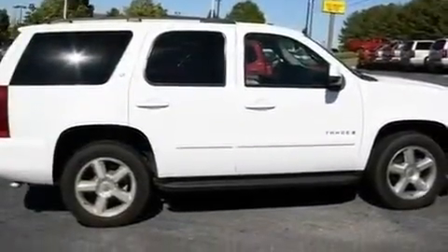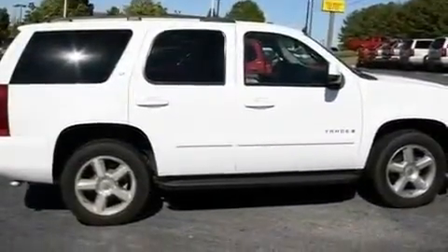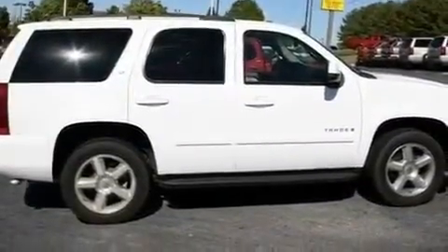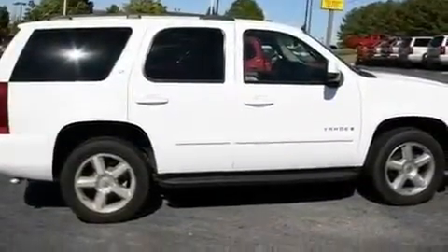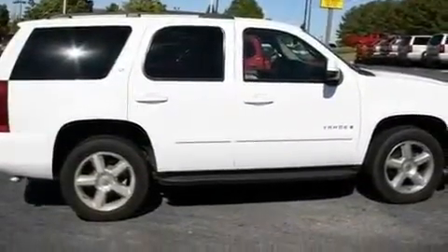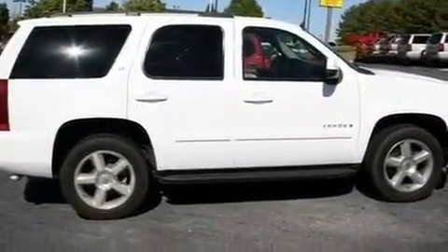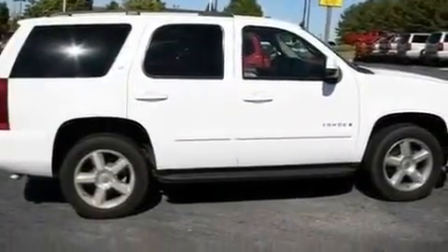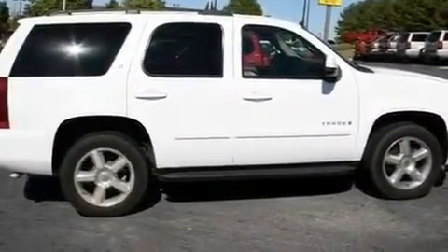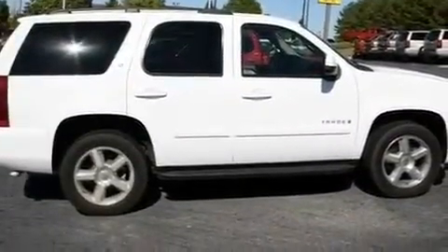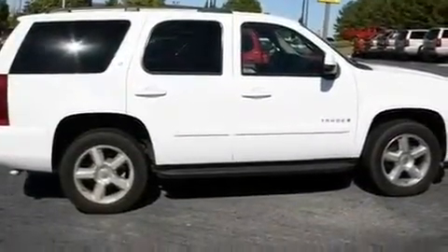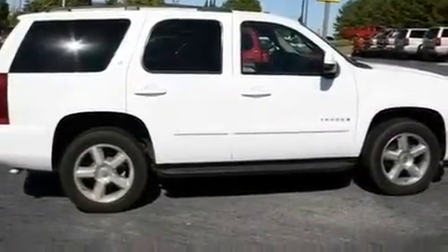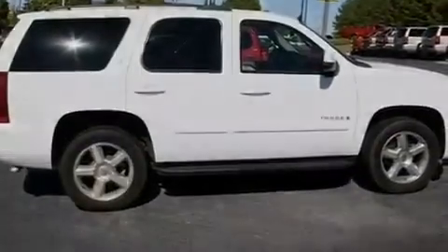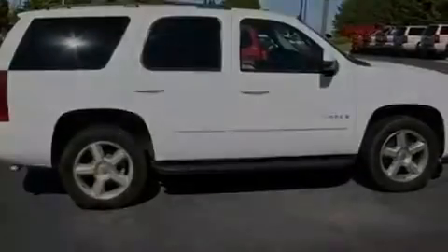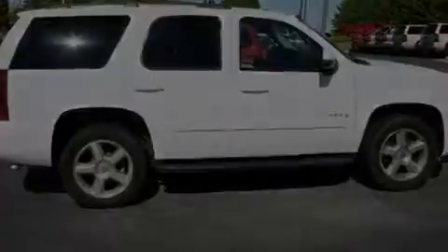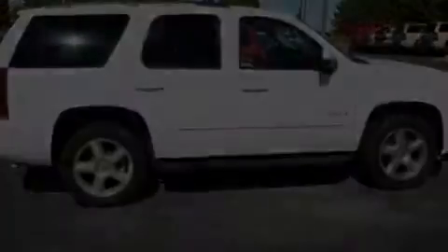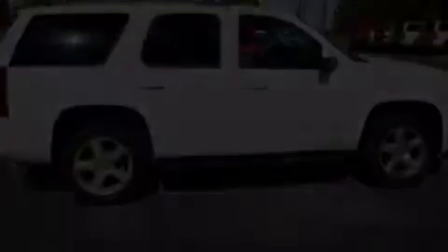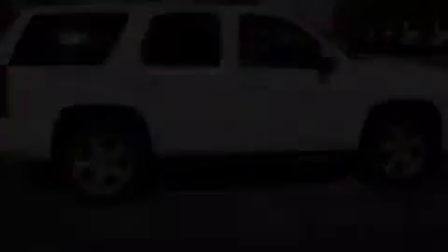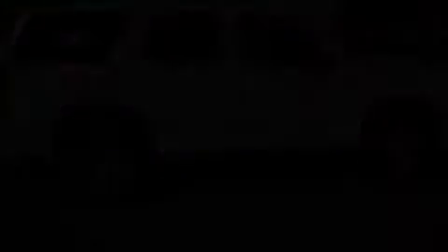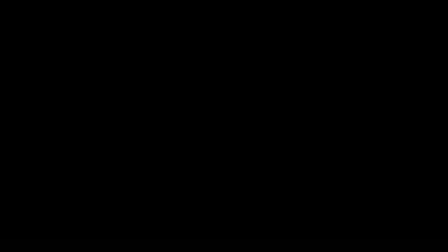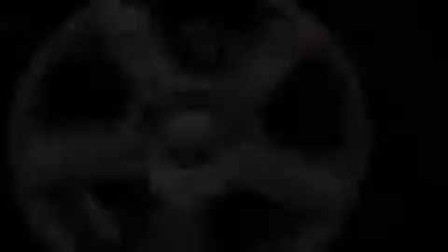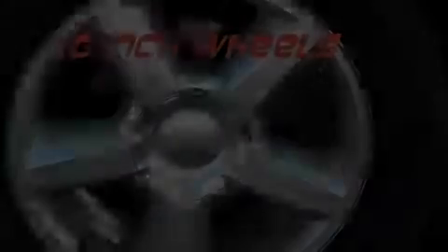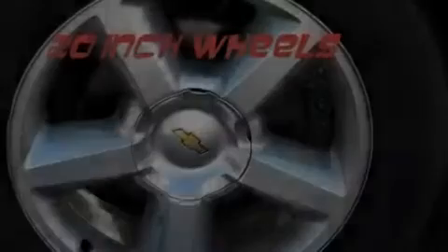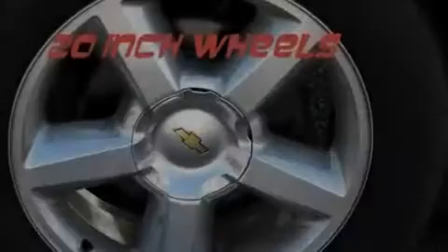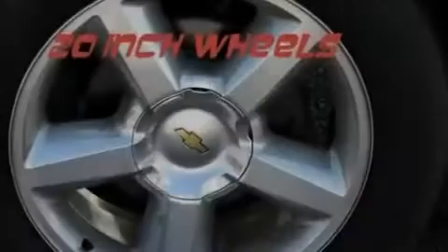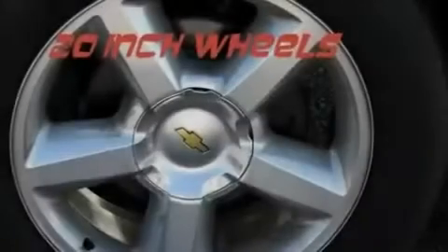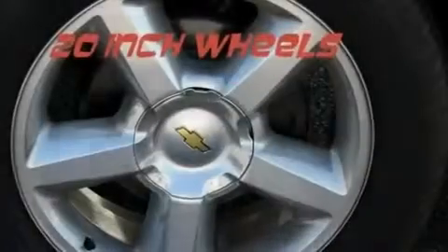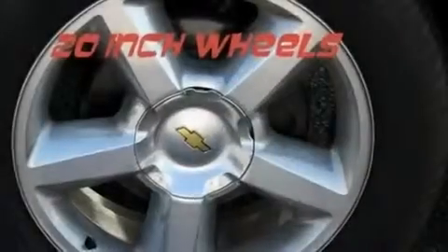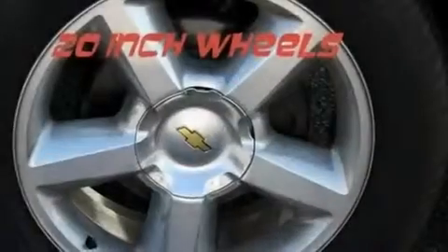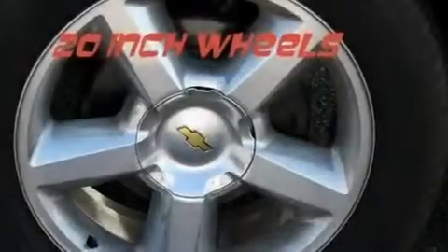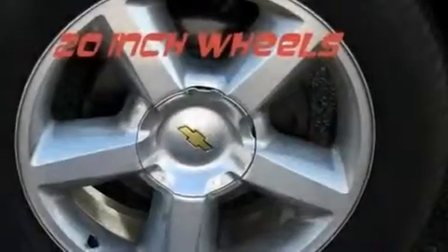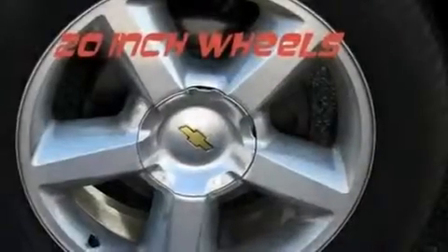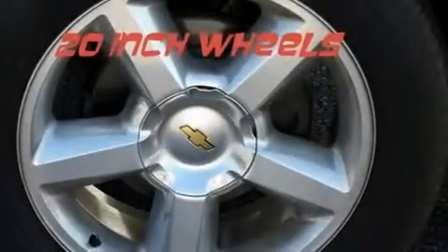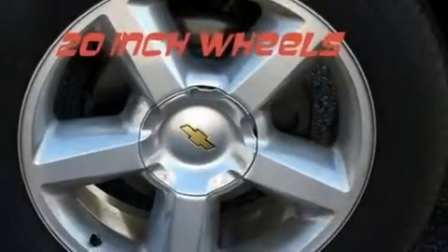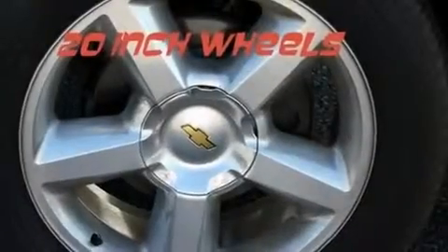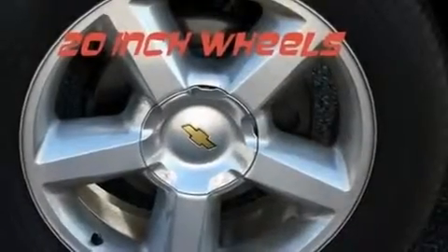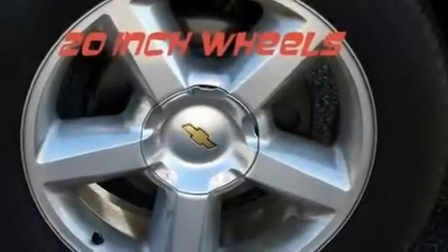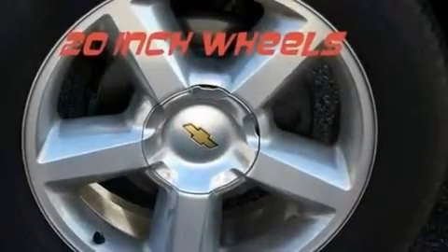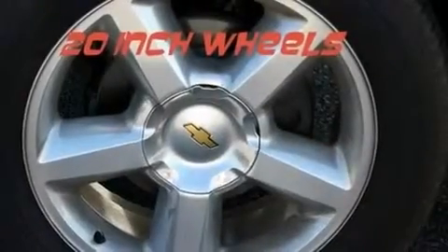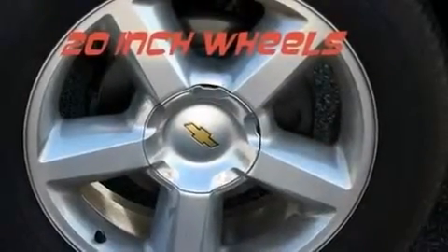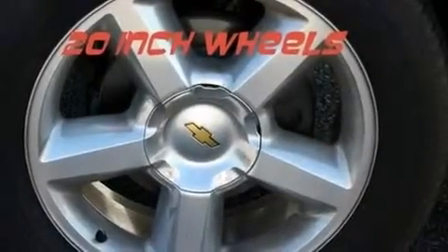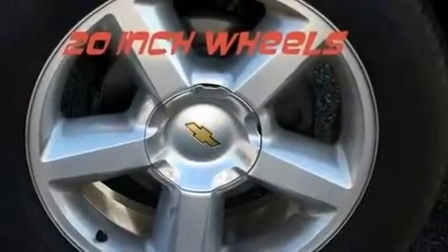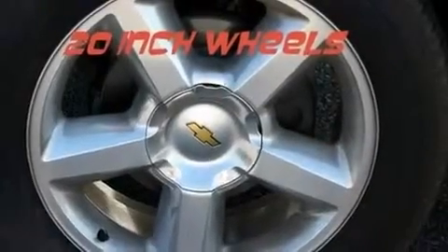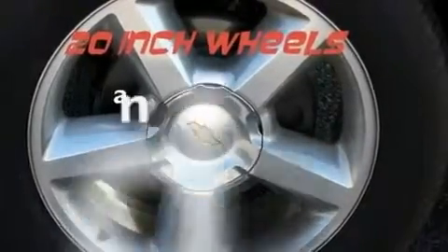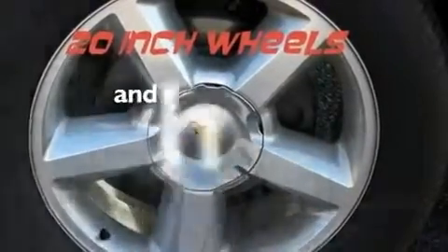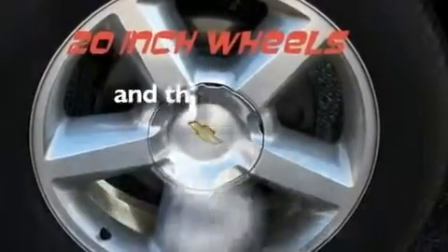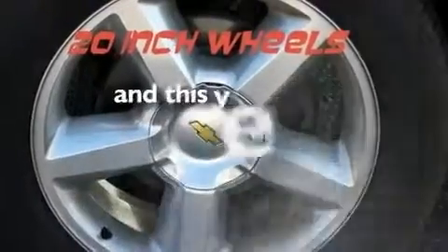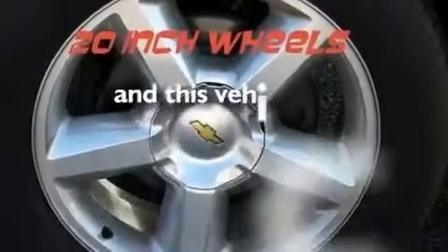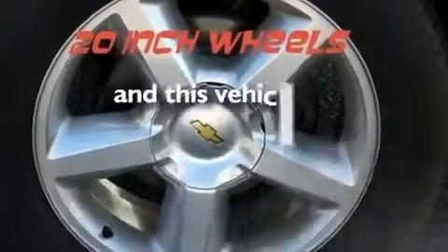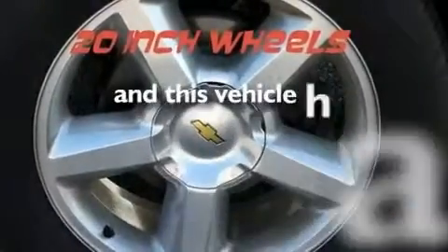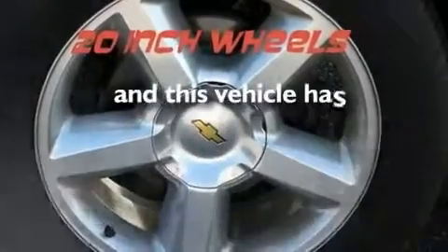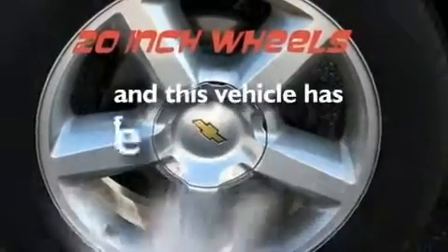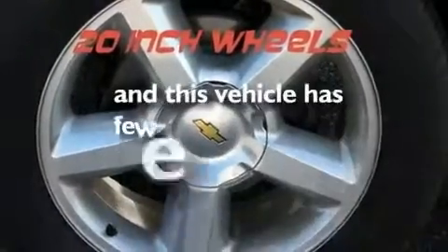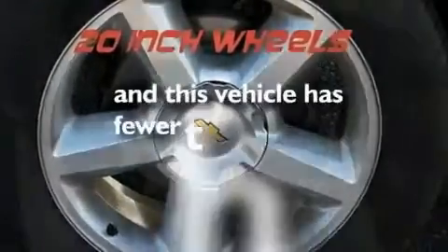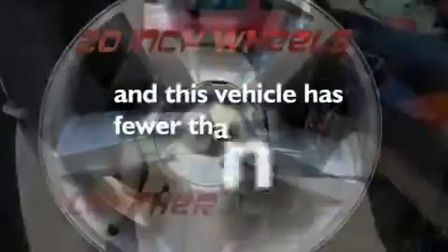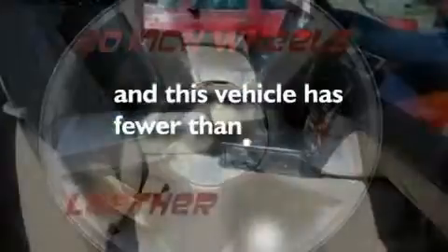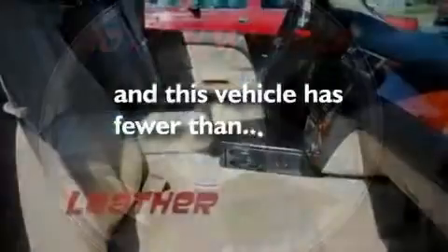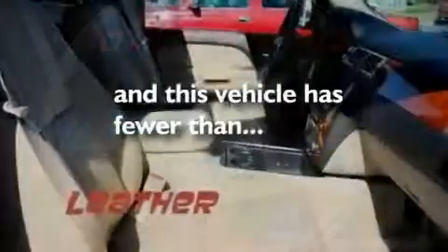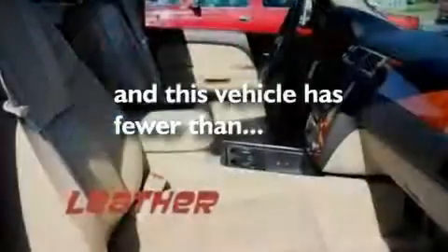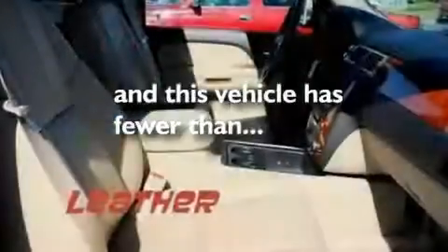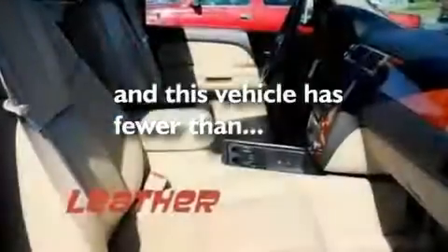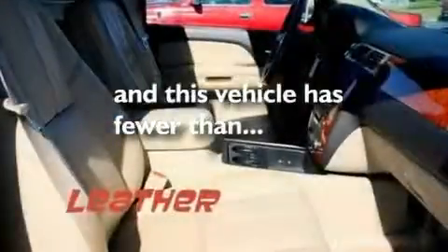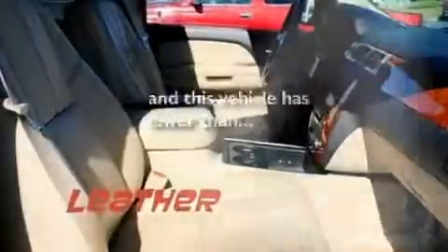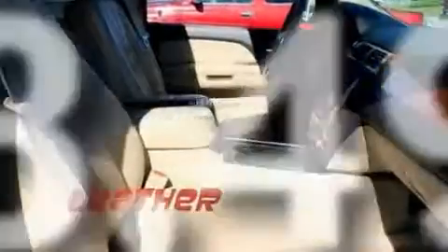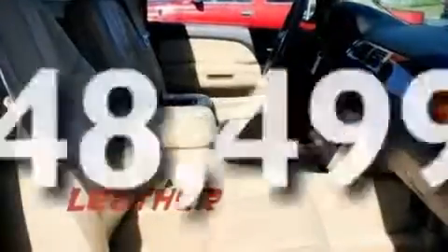Additional features include aluminum wheels, a low tire pressure indicator, third row seats, and this vehicle has fewer than 49,000 miles on the odometer.